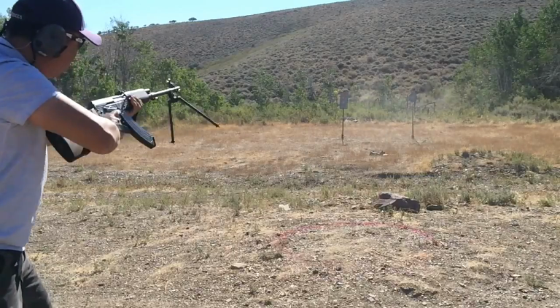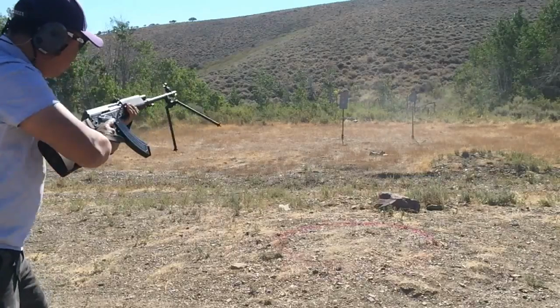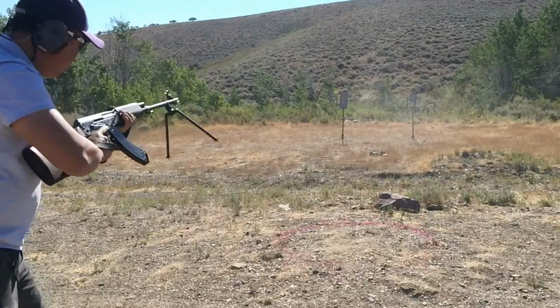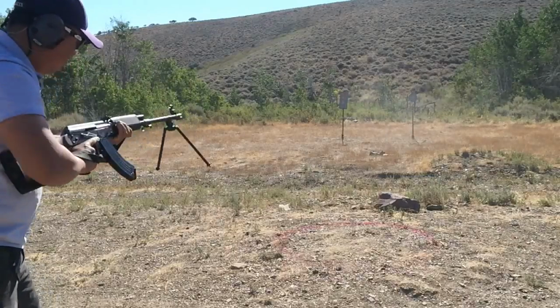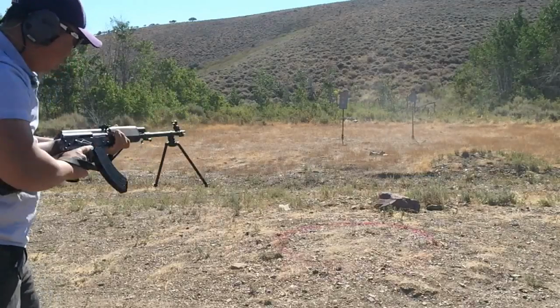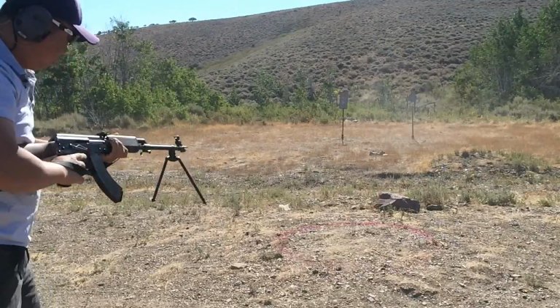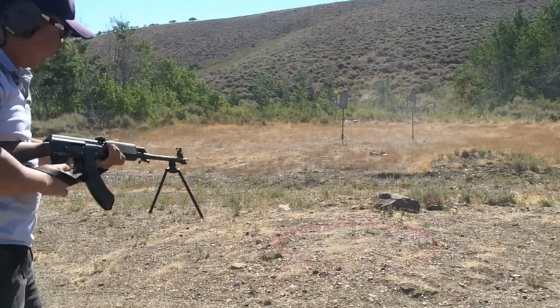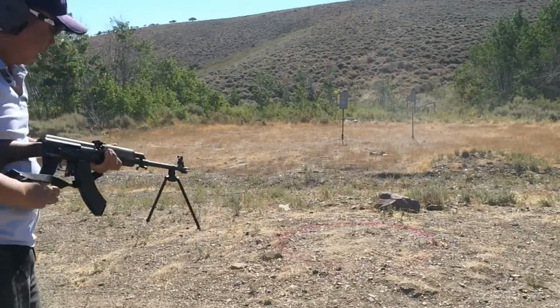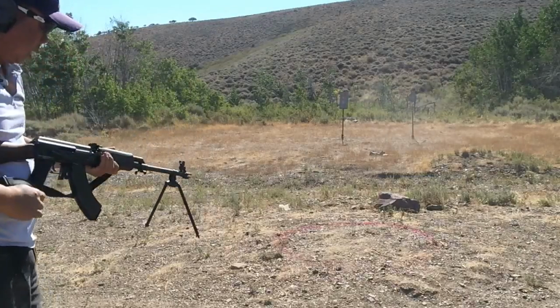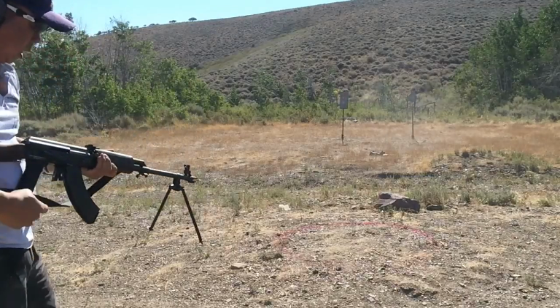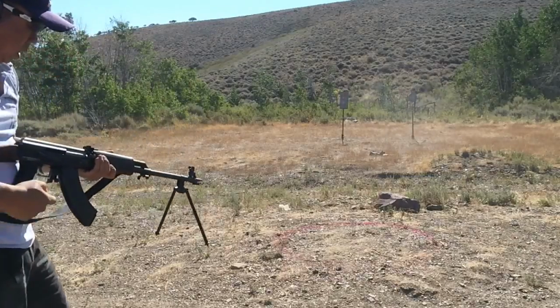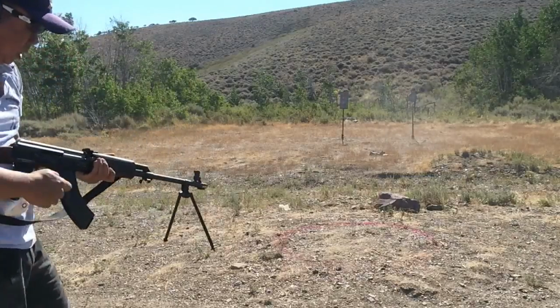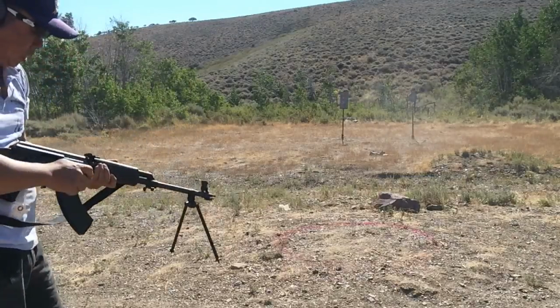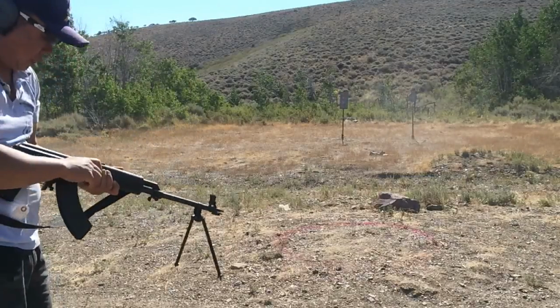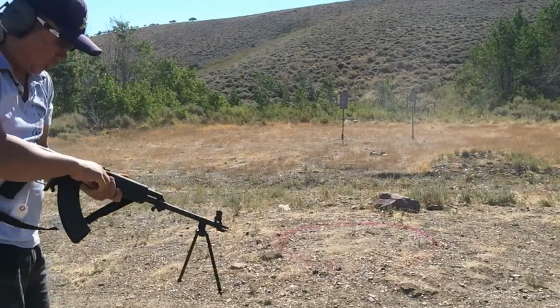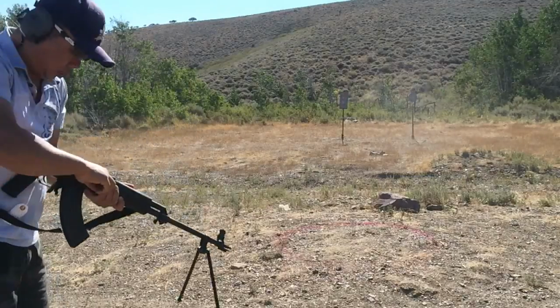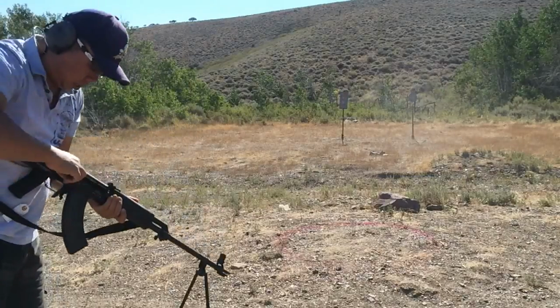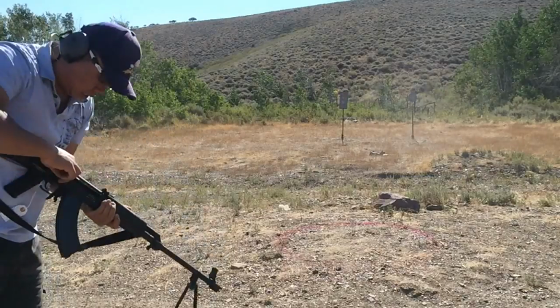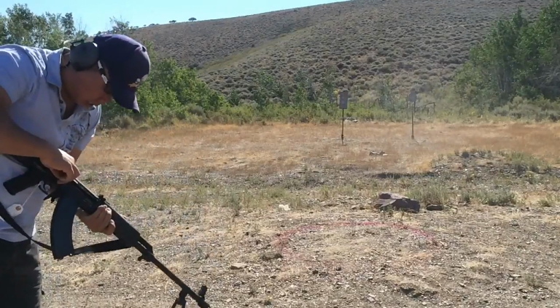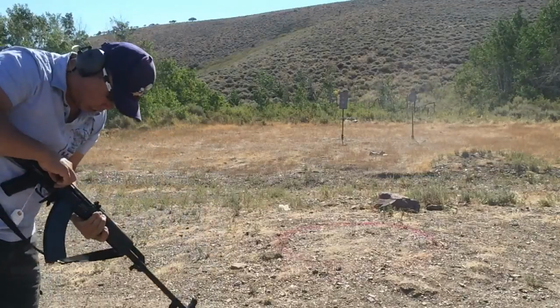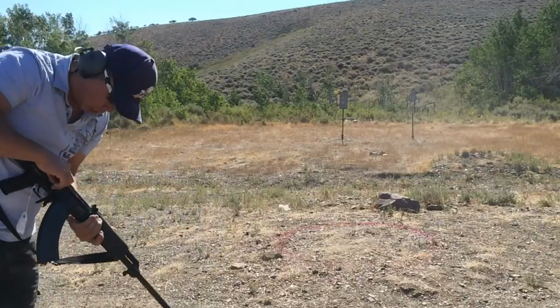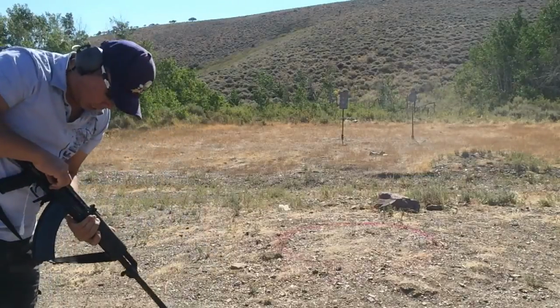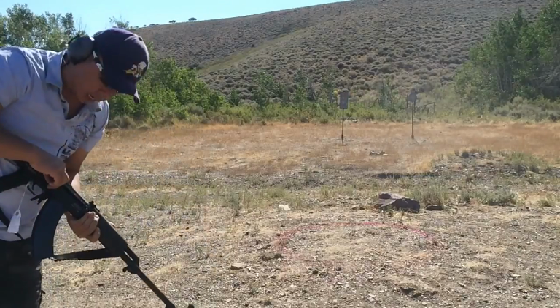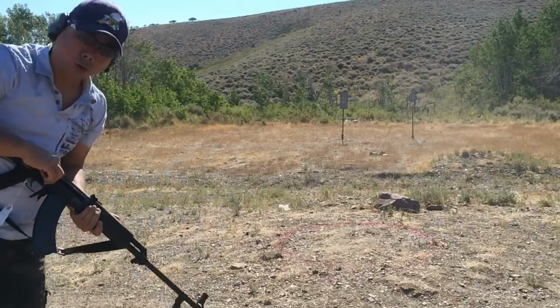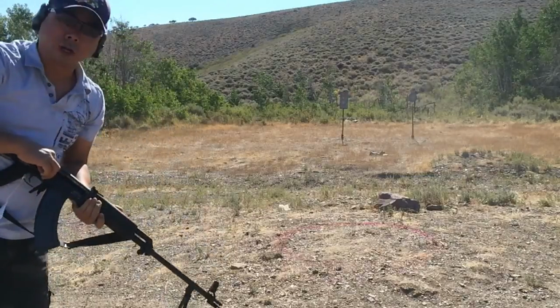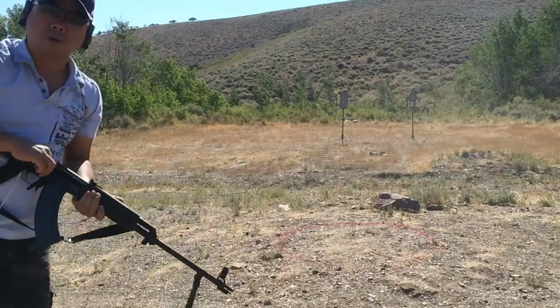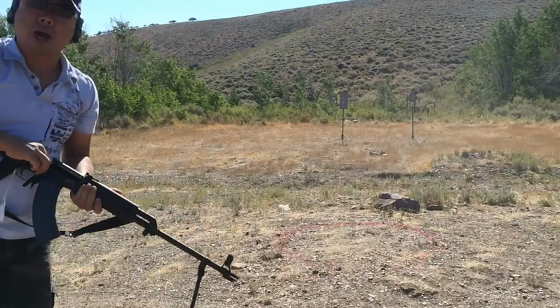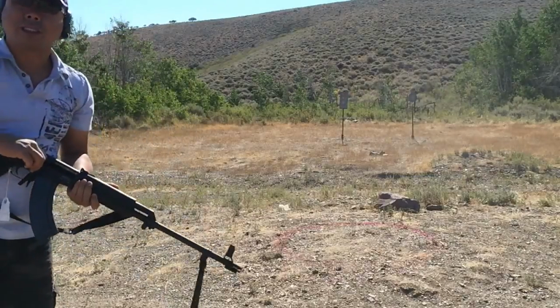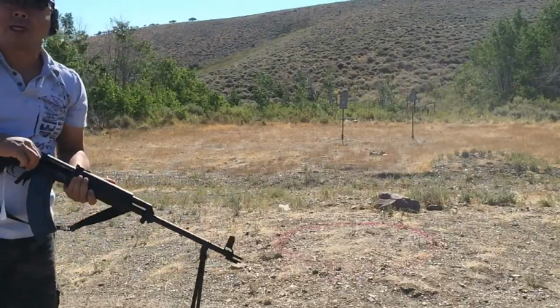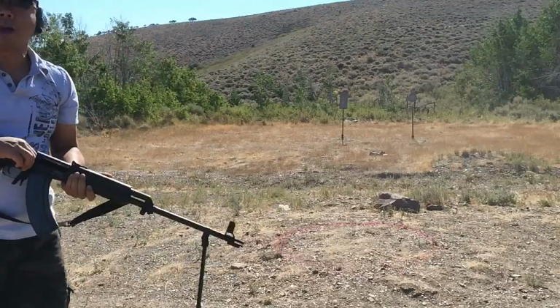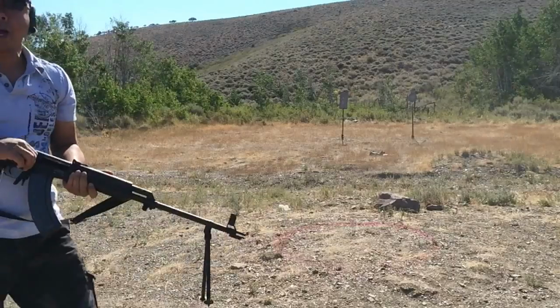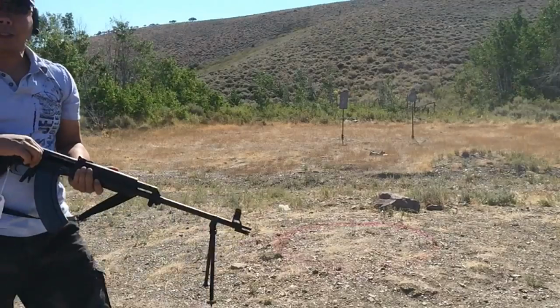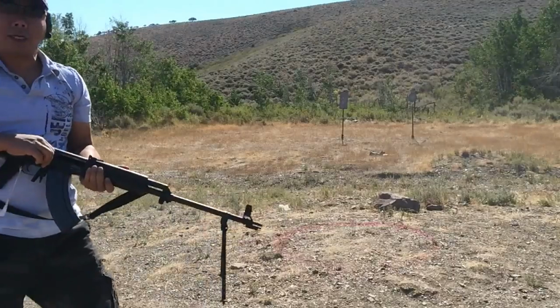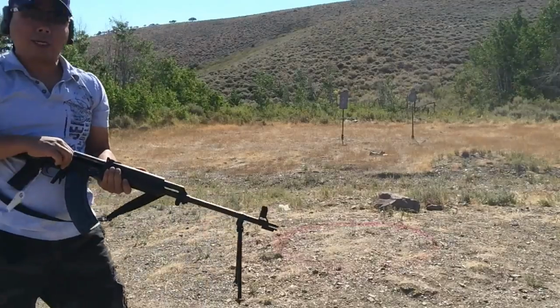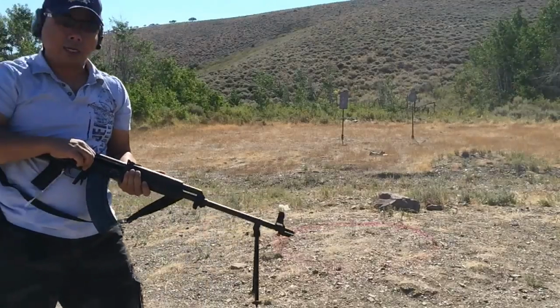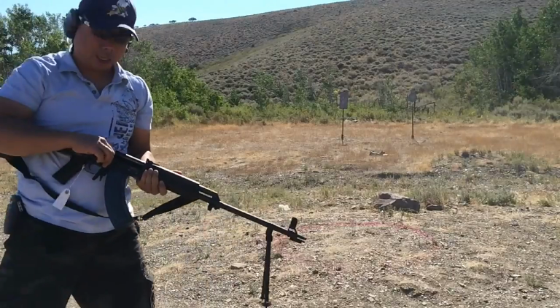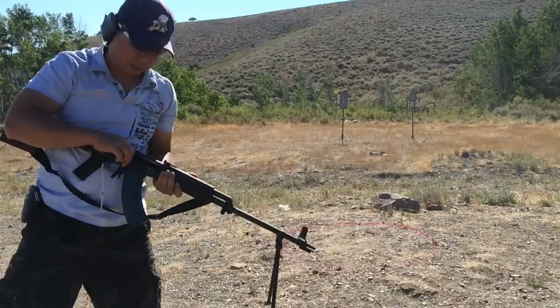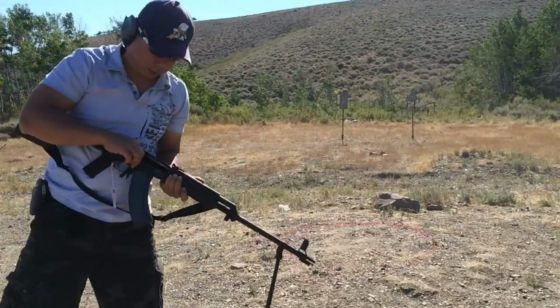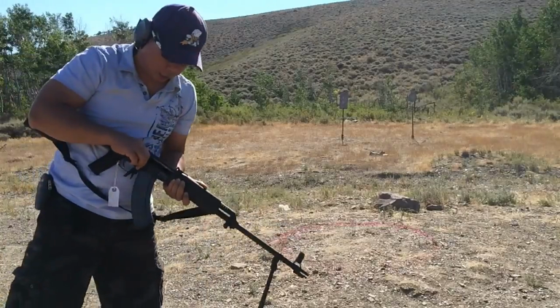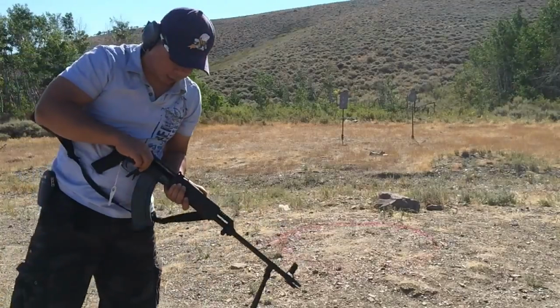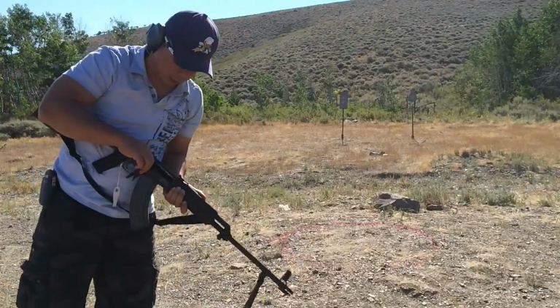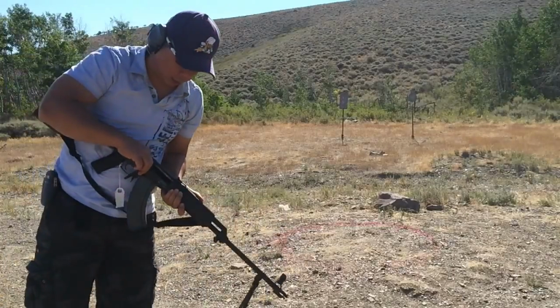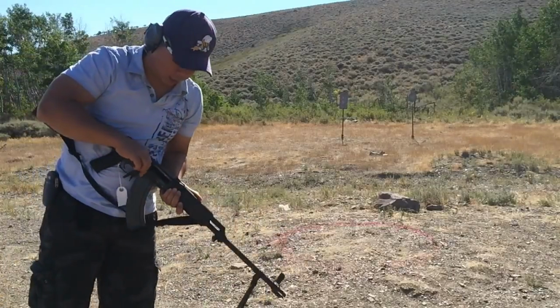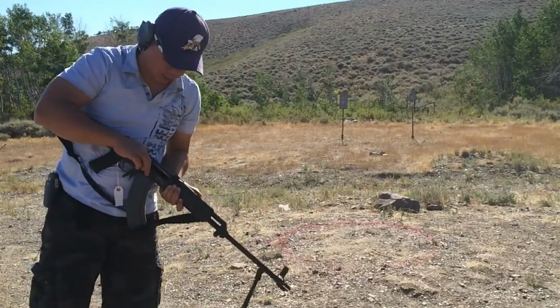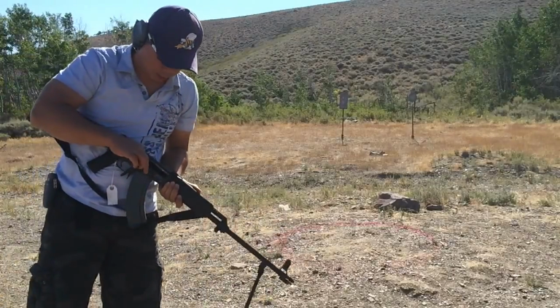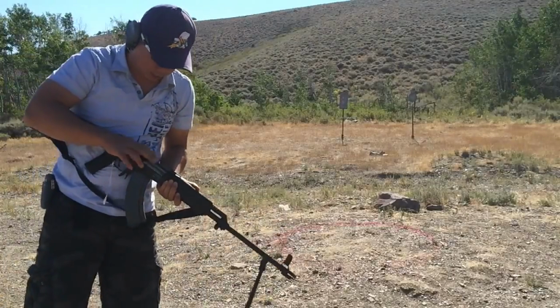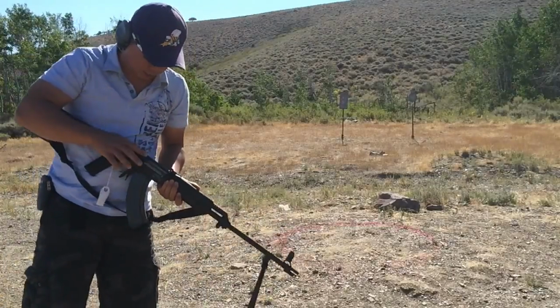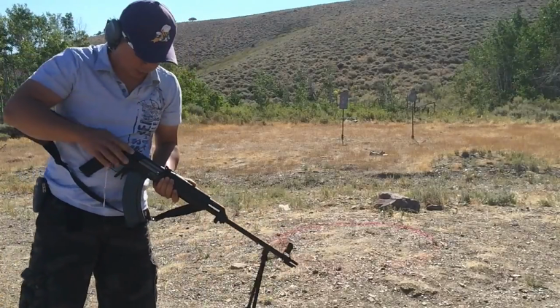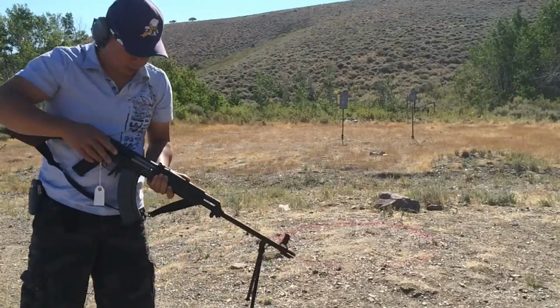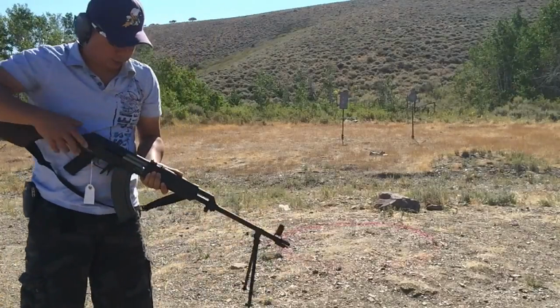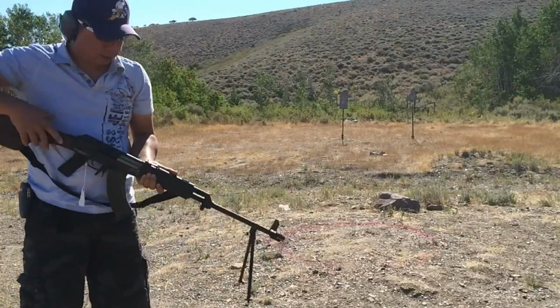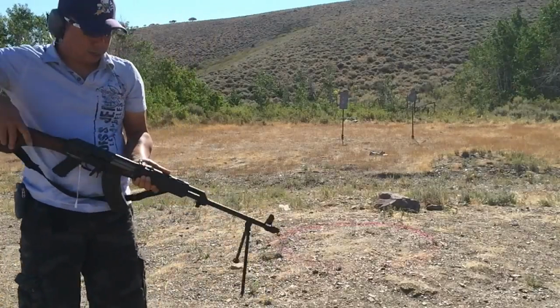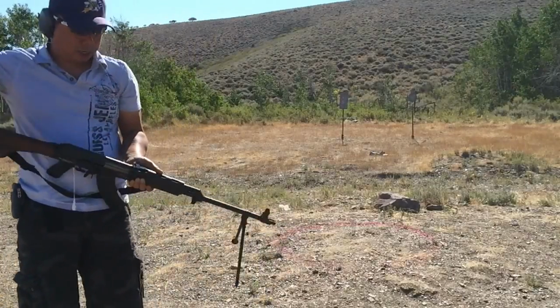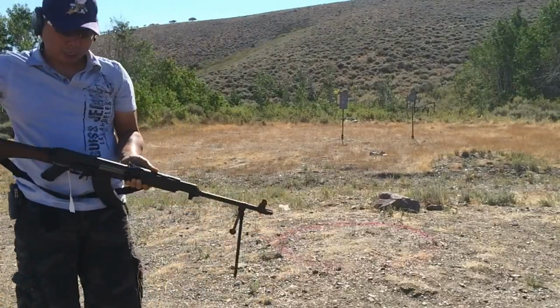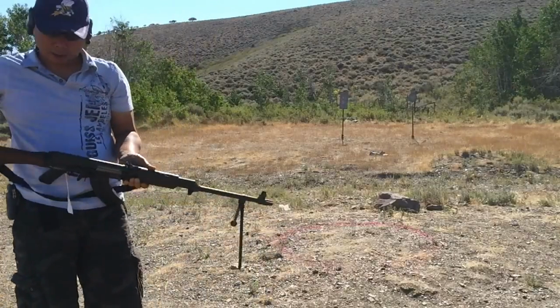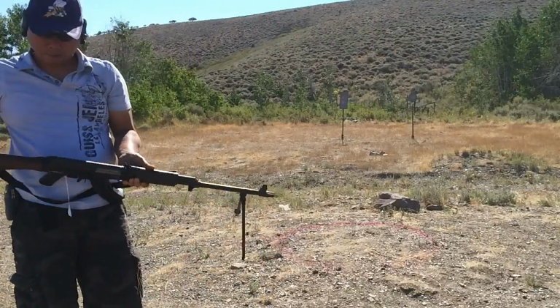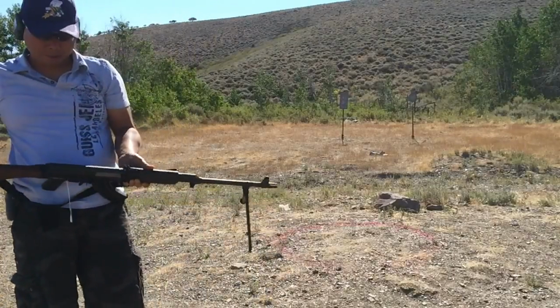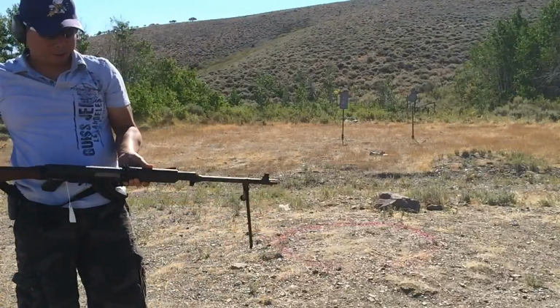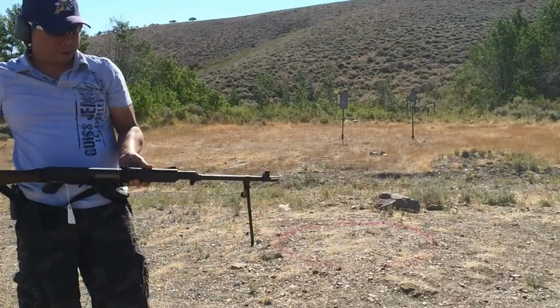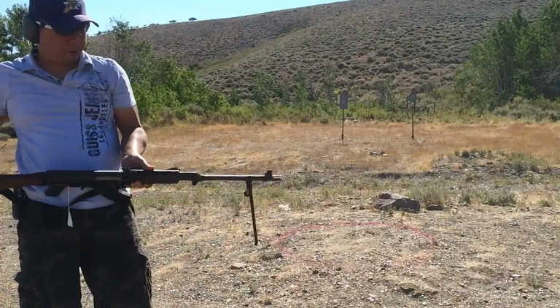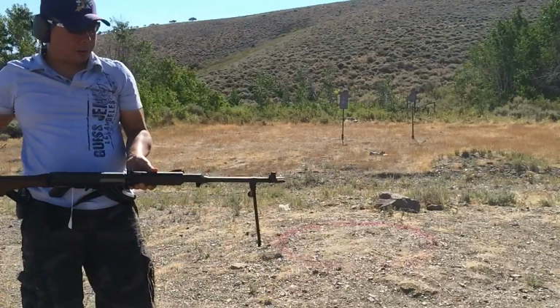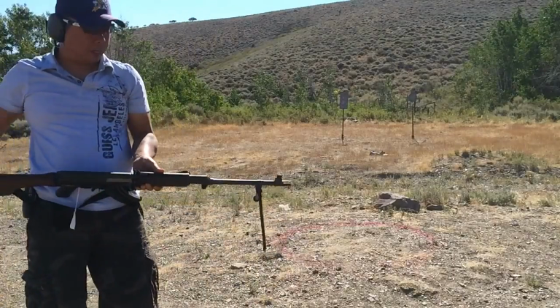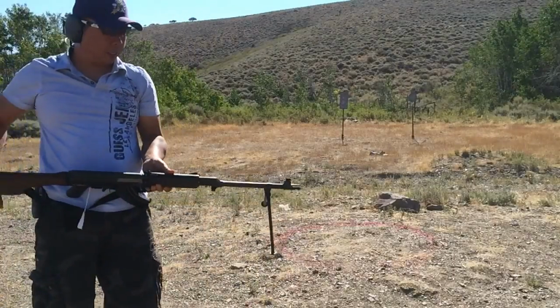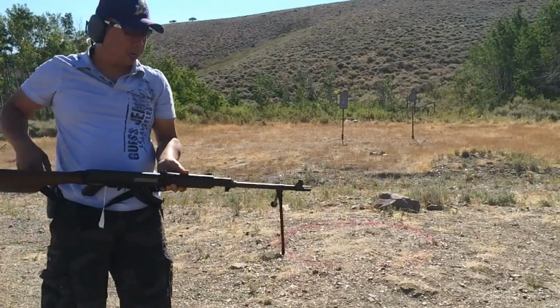Alright, got 20 rounds in — all clear. Not good.